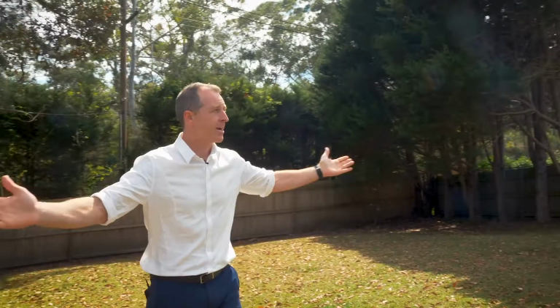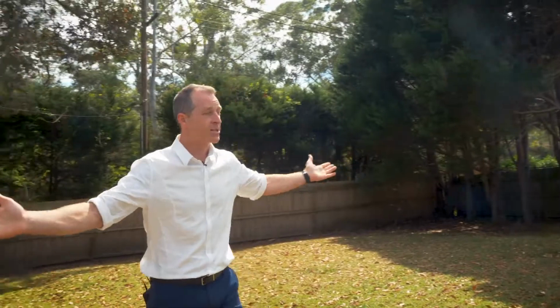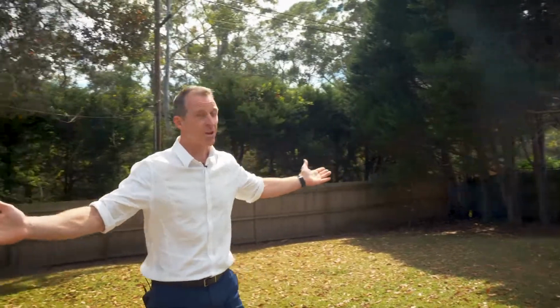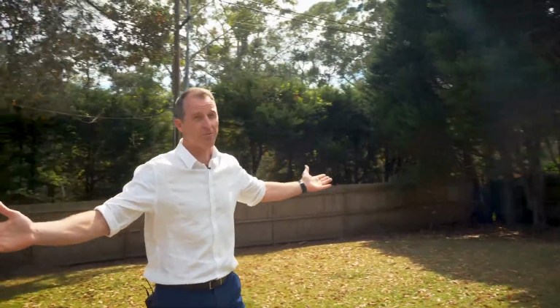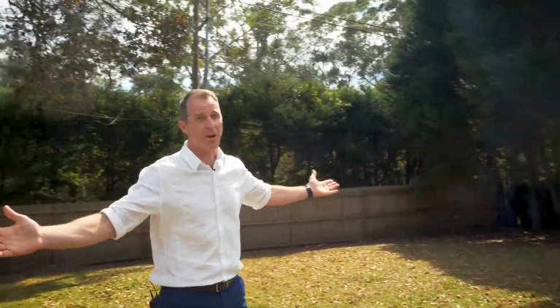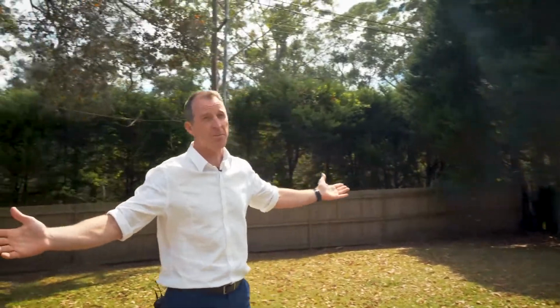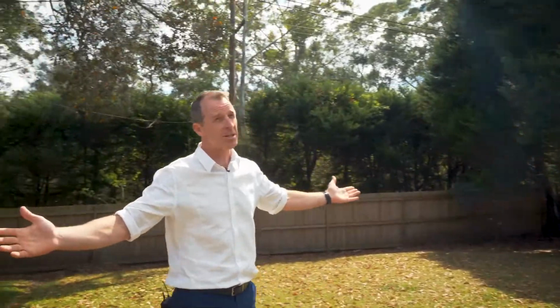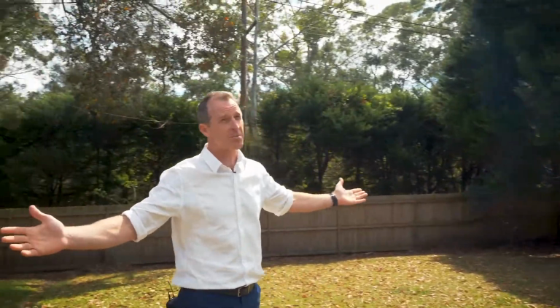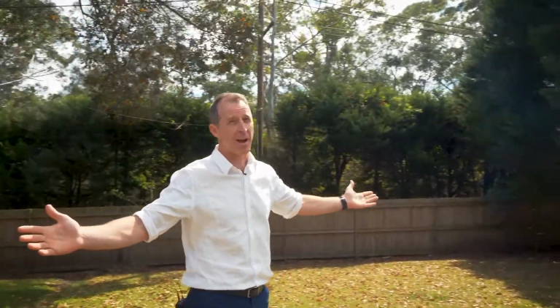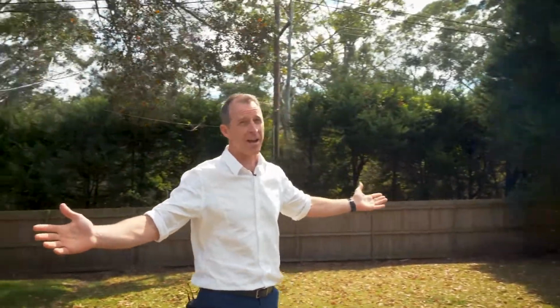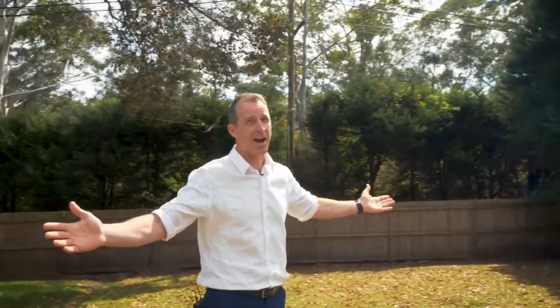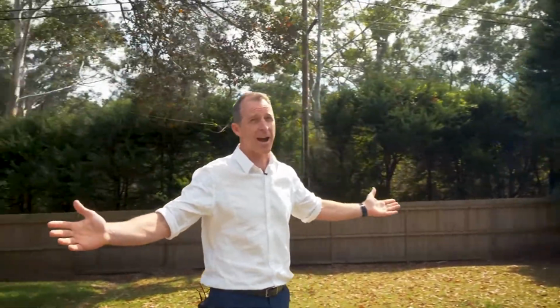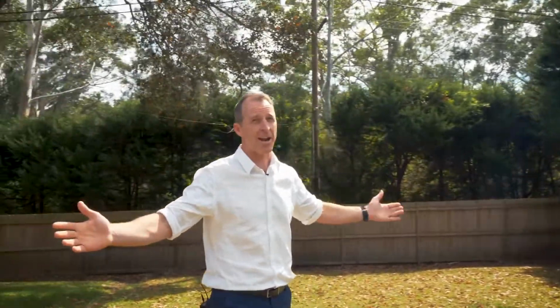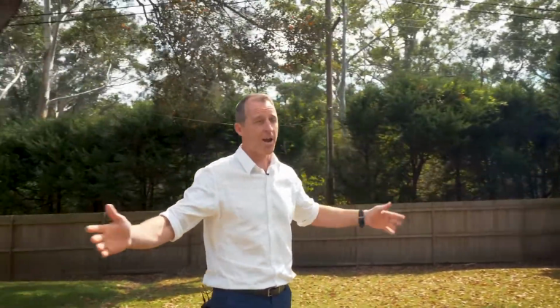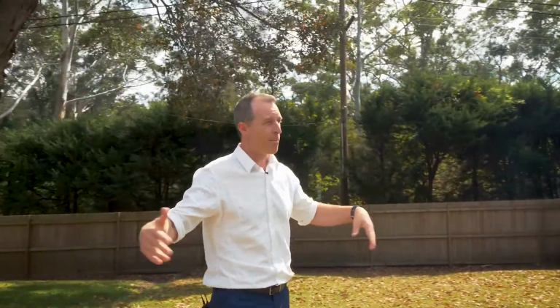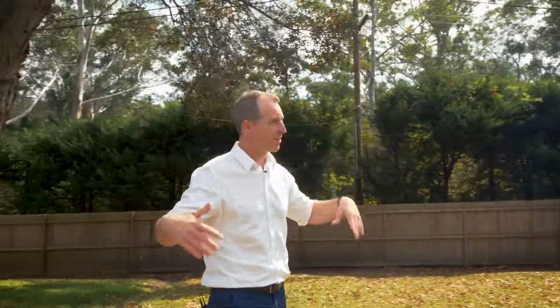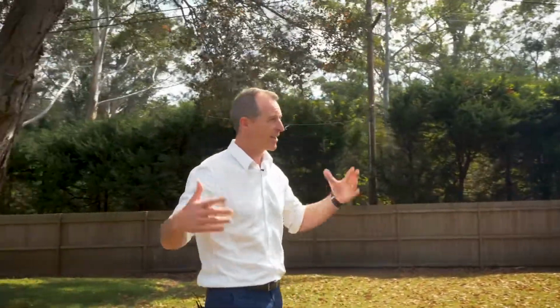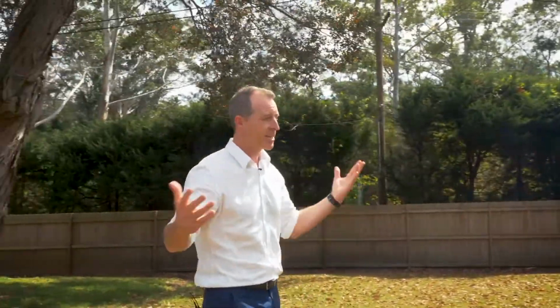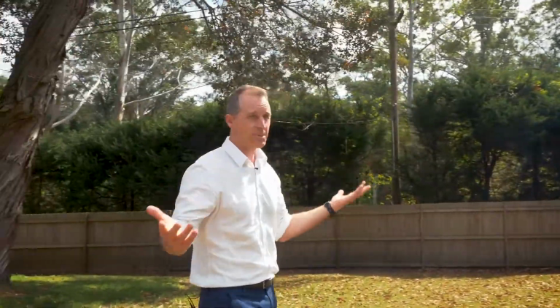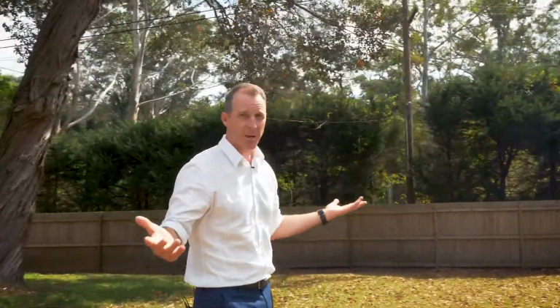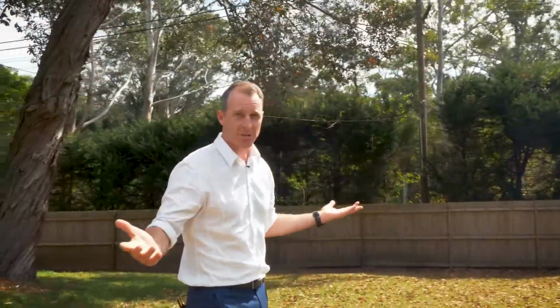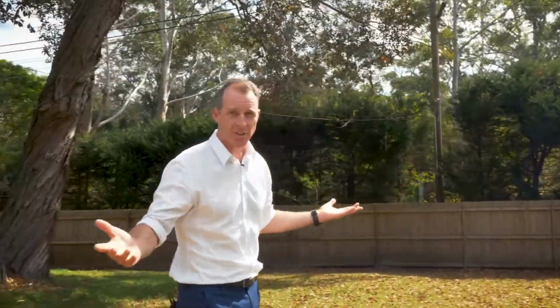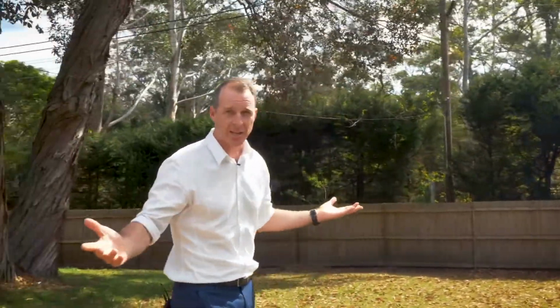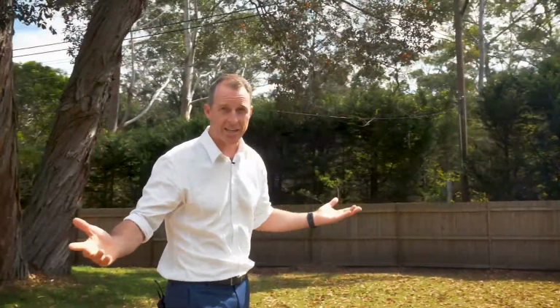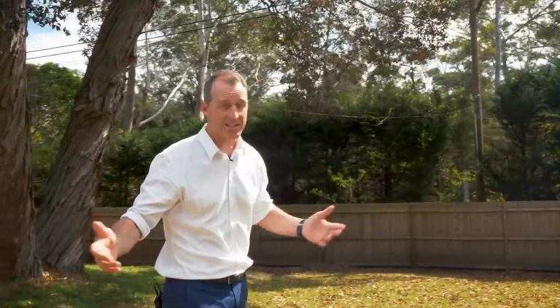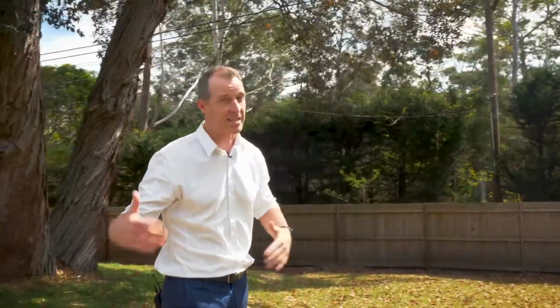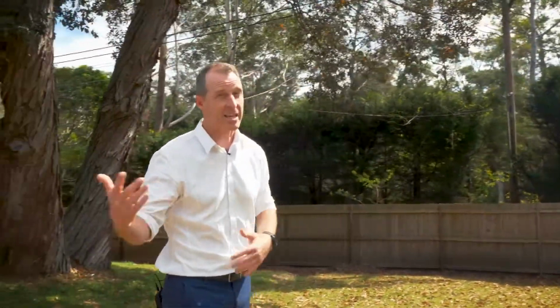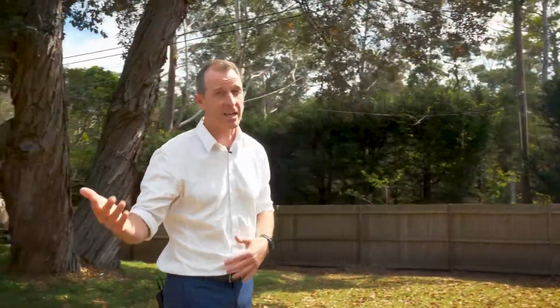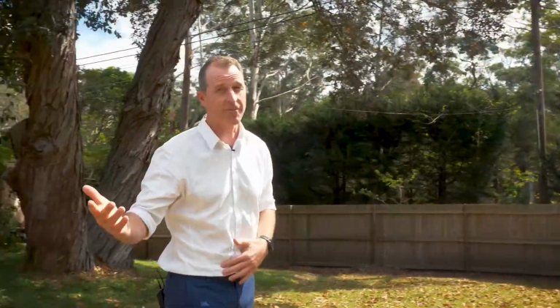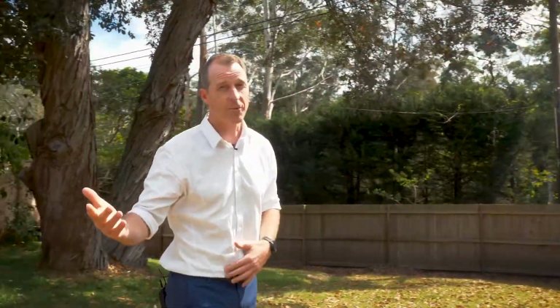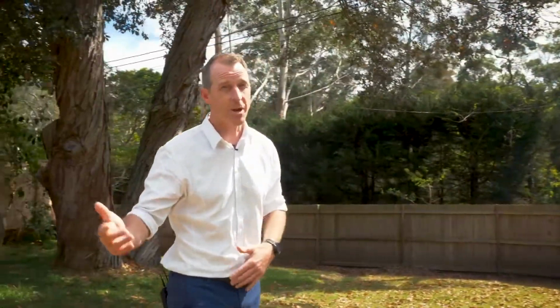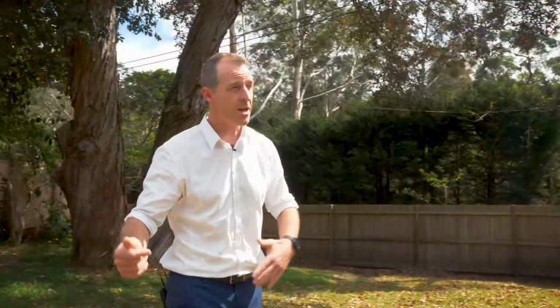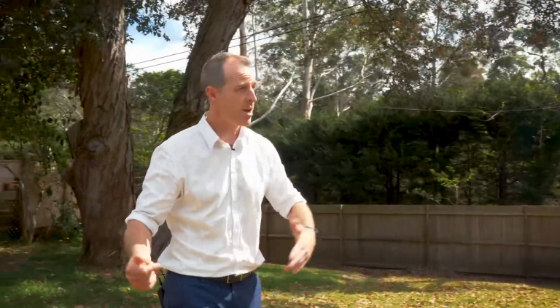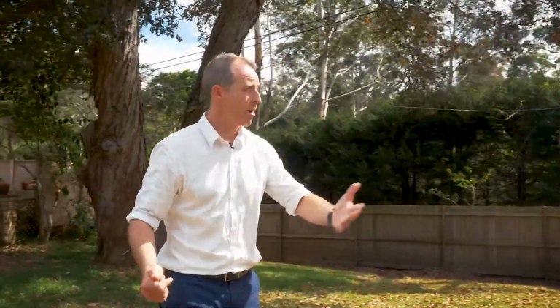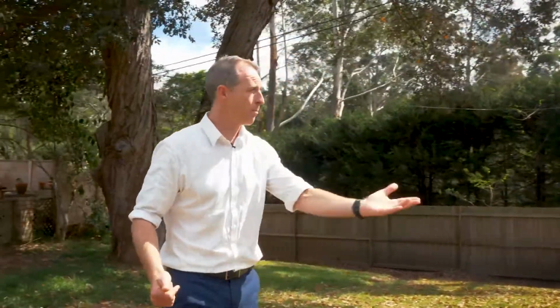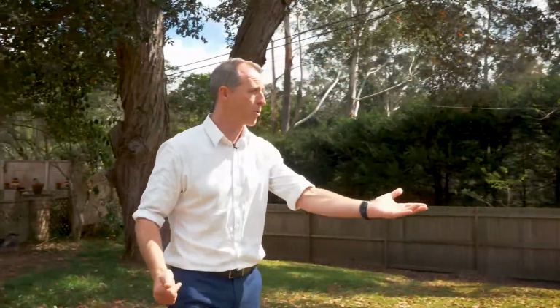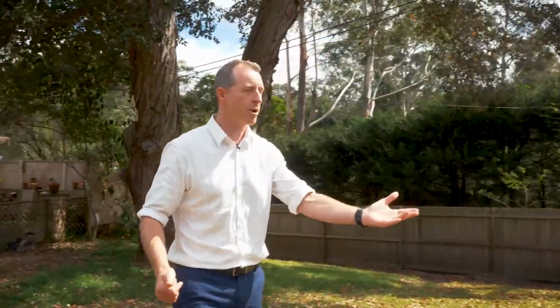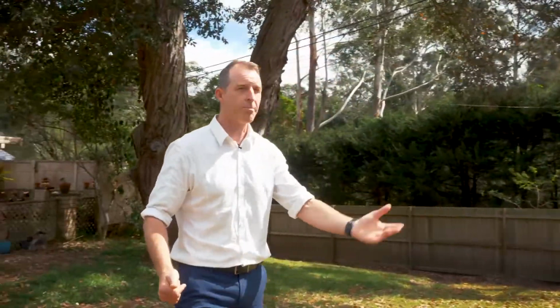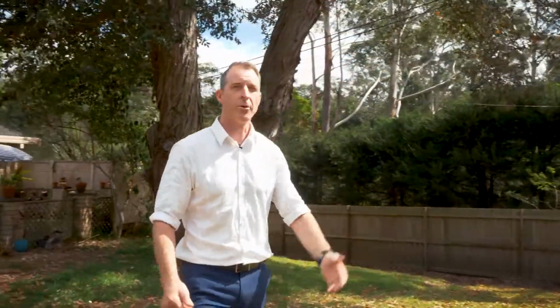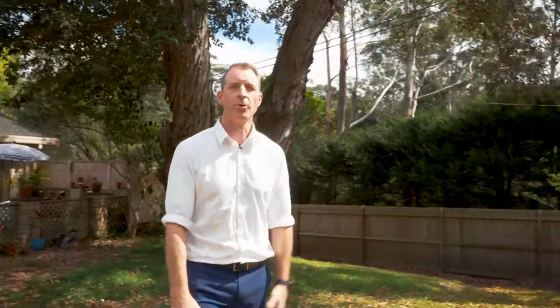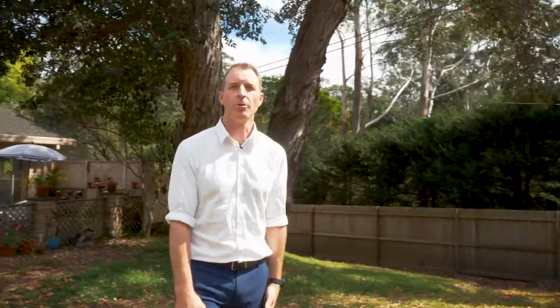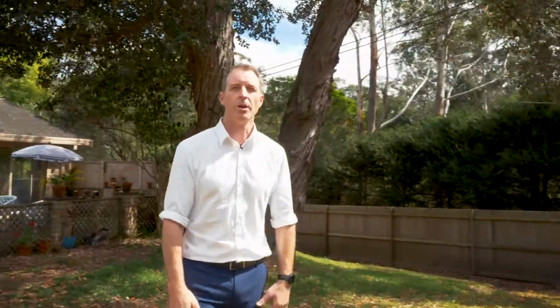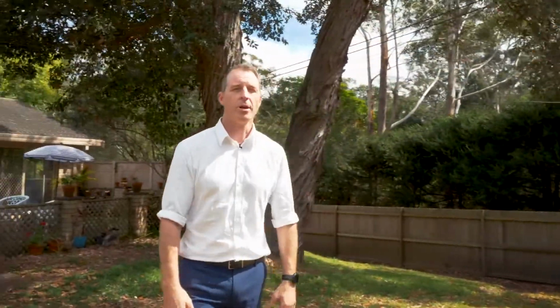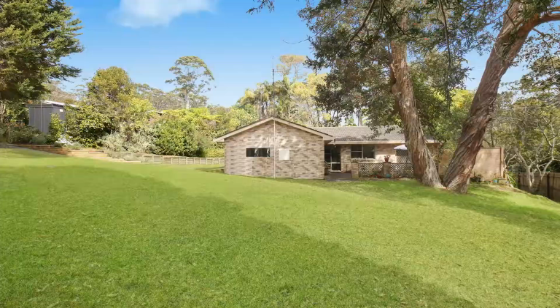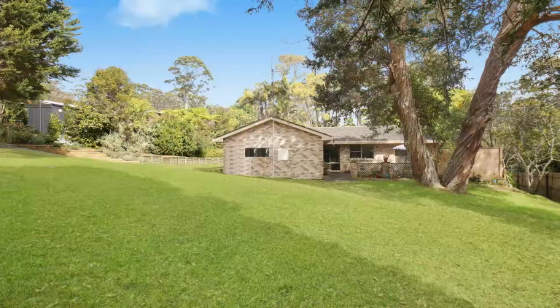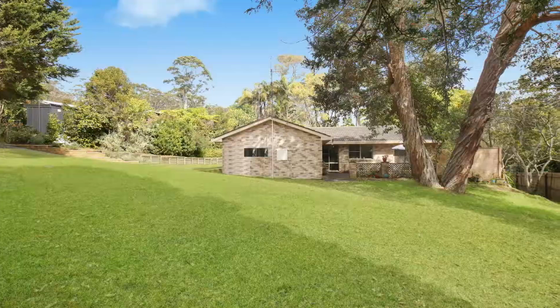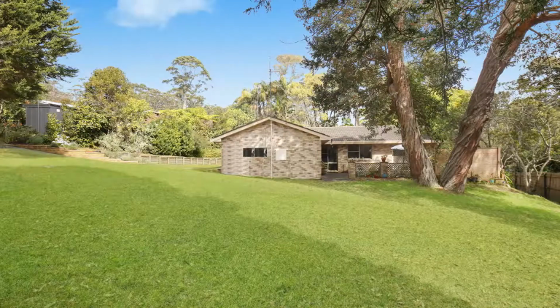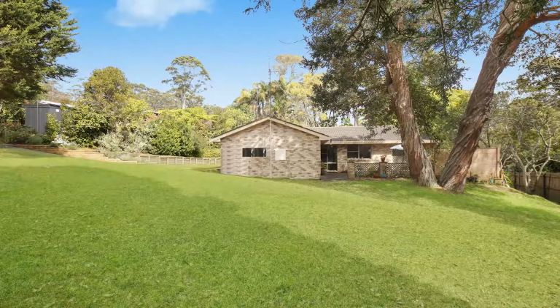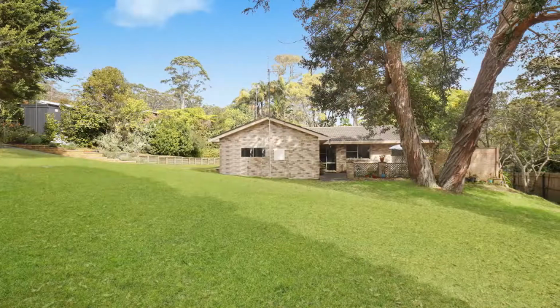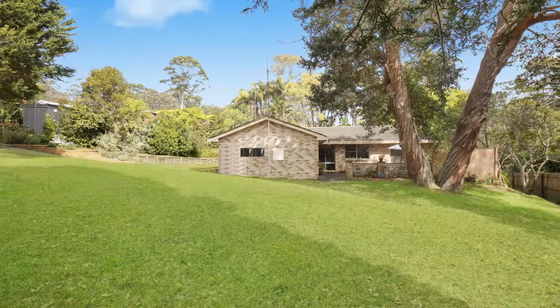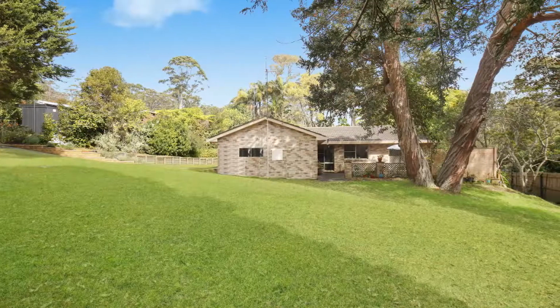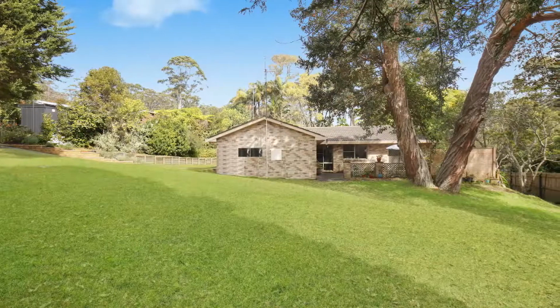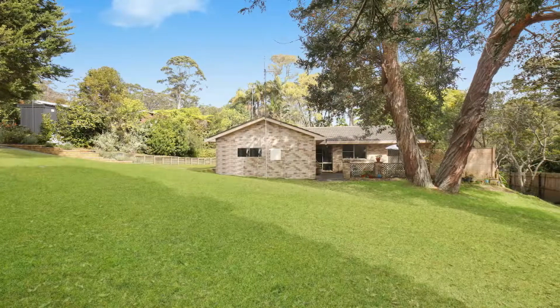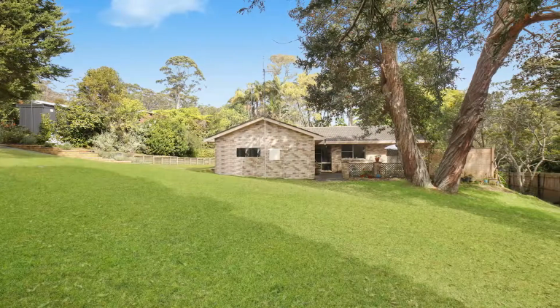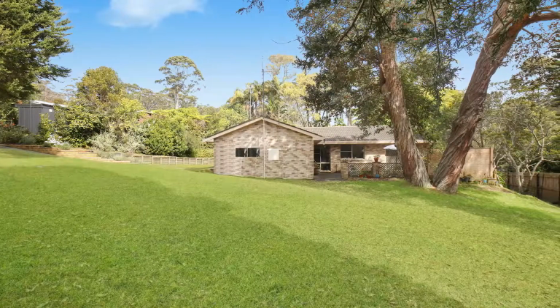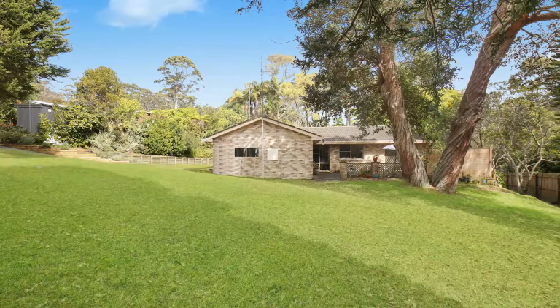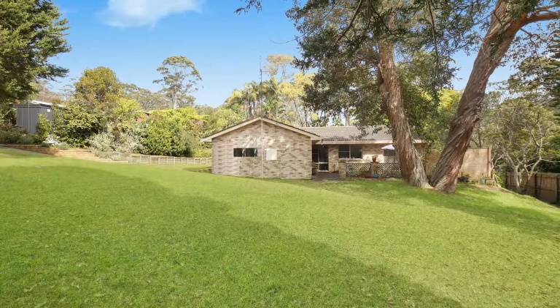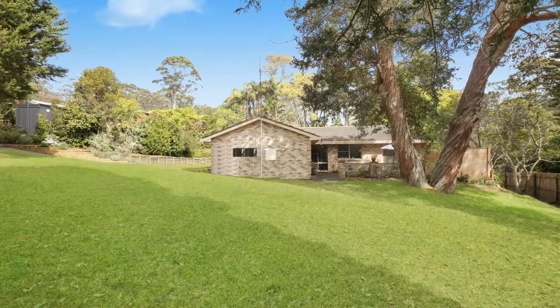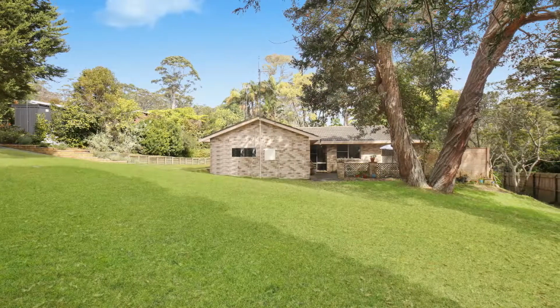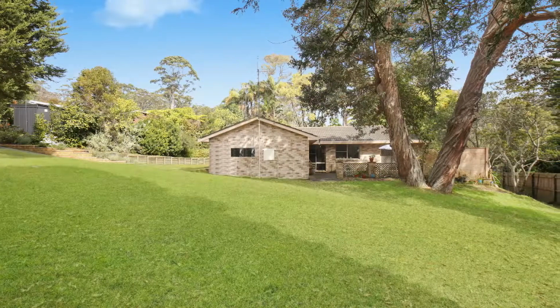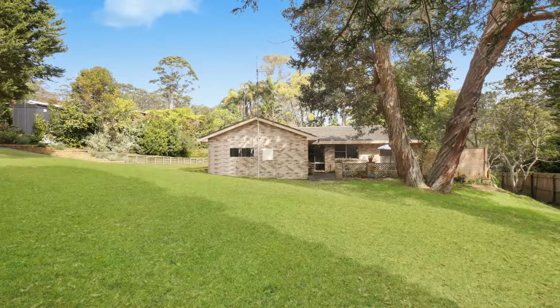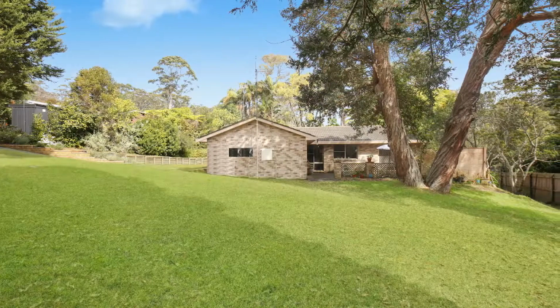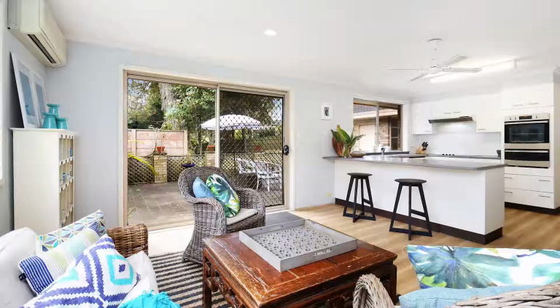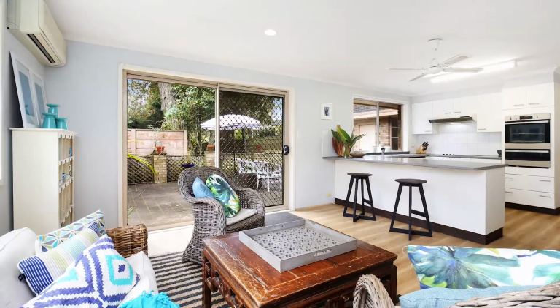It's got a fabulous backyard, plenty of space for the kids to kick a footy, put in a pool, store your boat or caravan — it's all here.